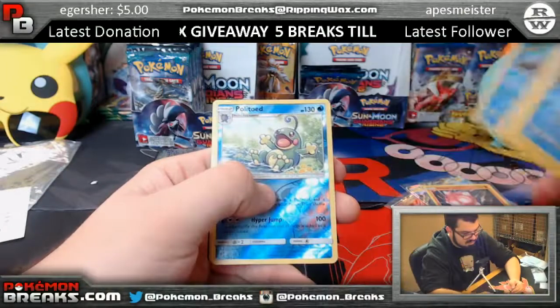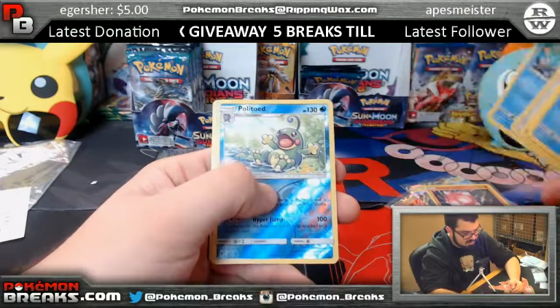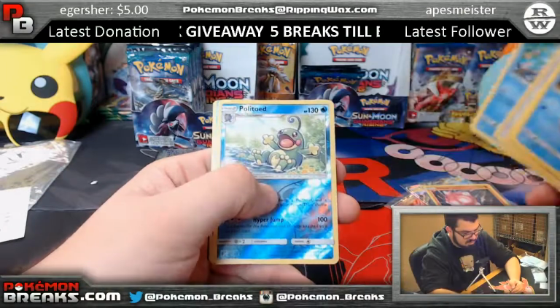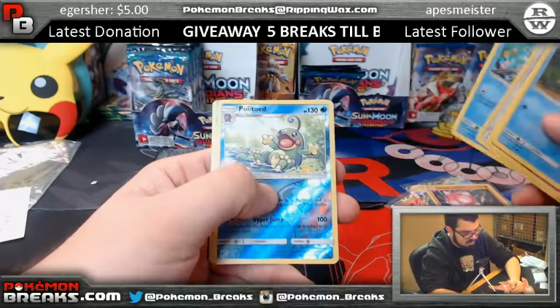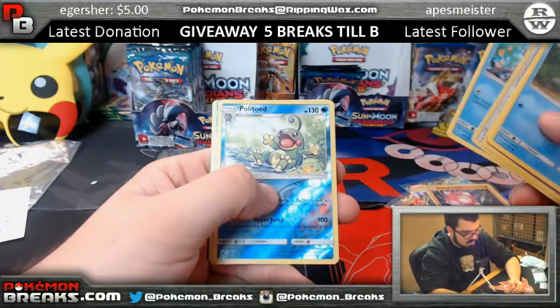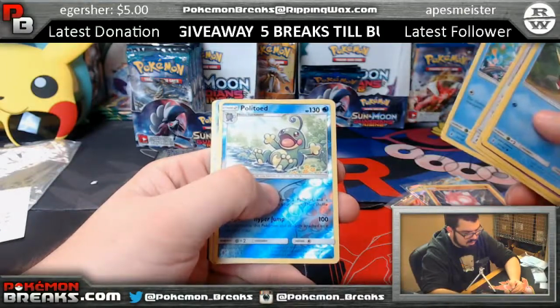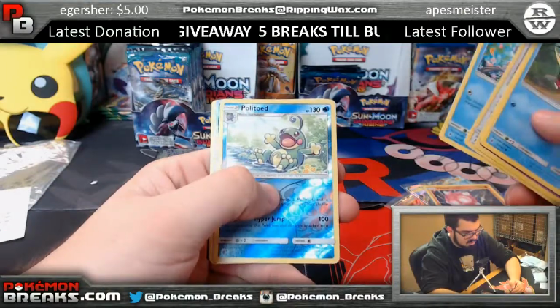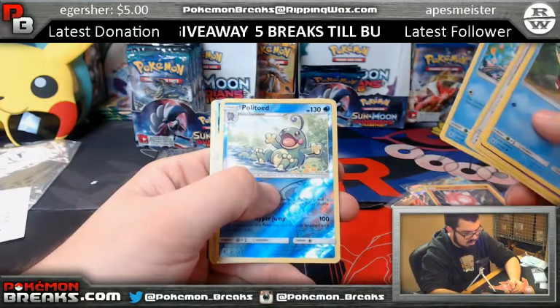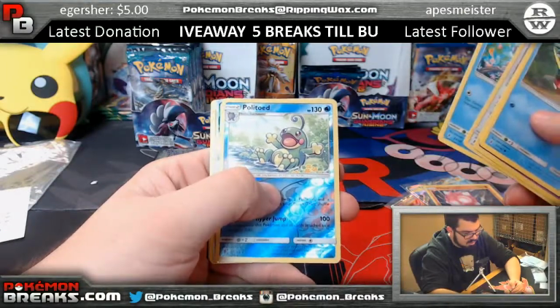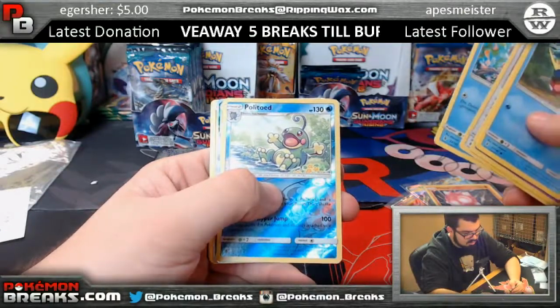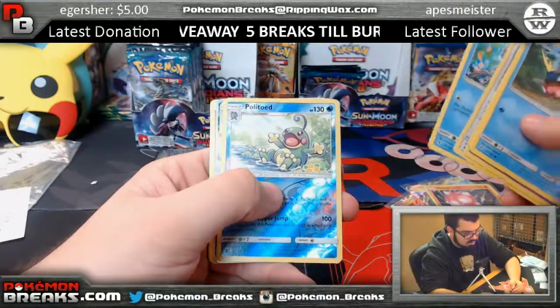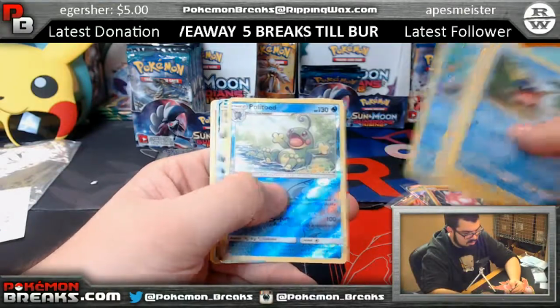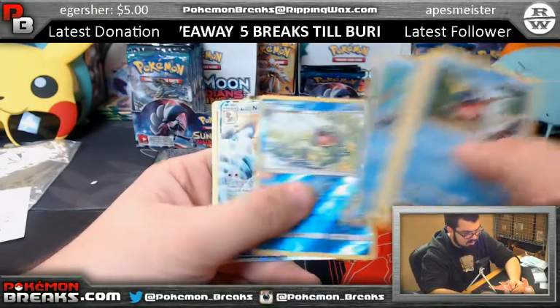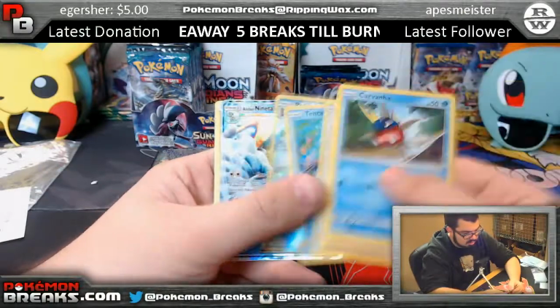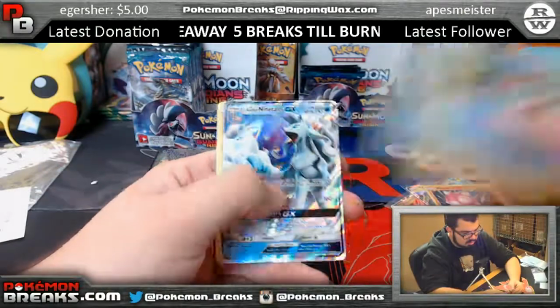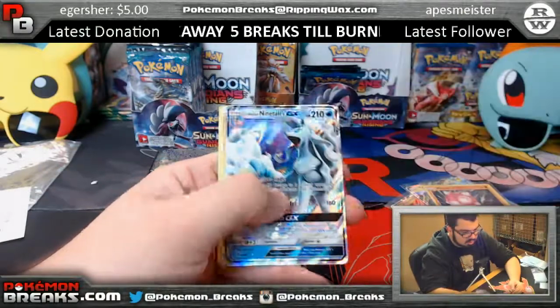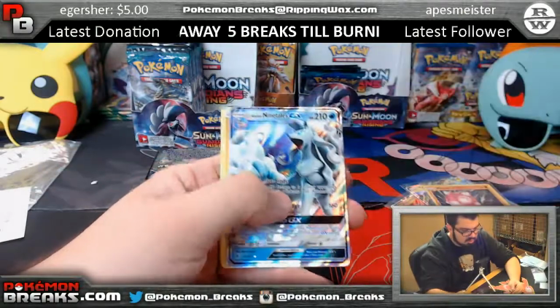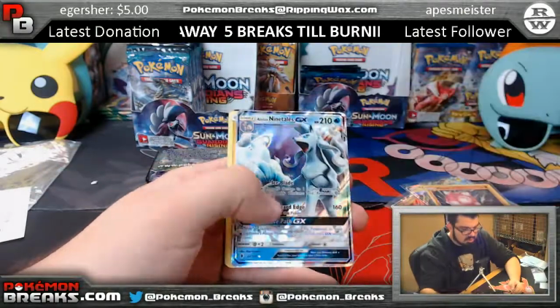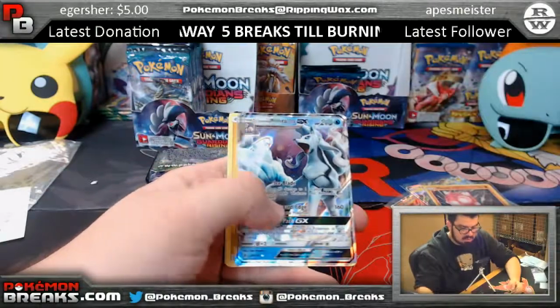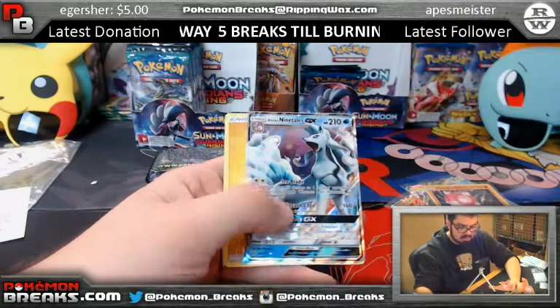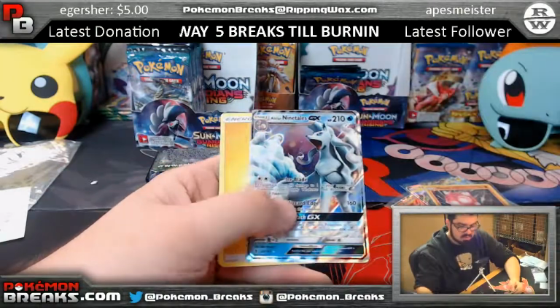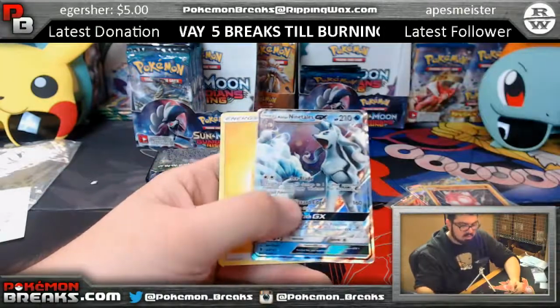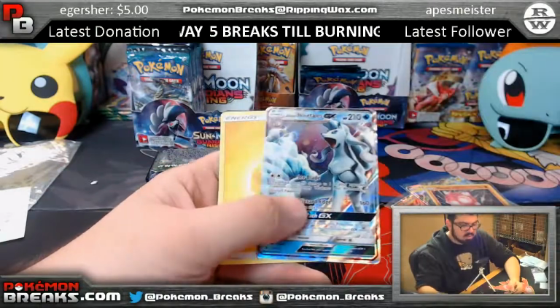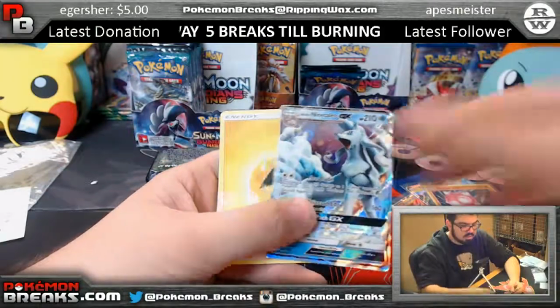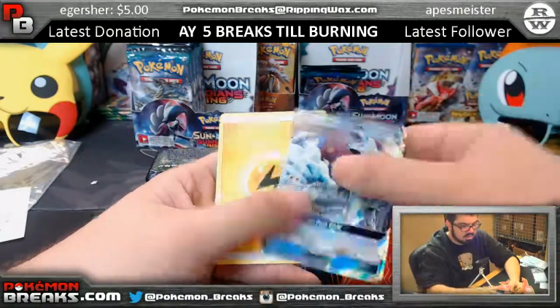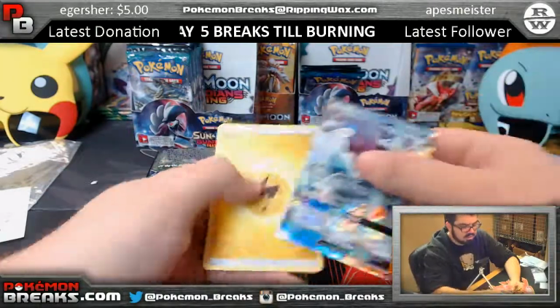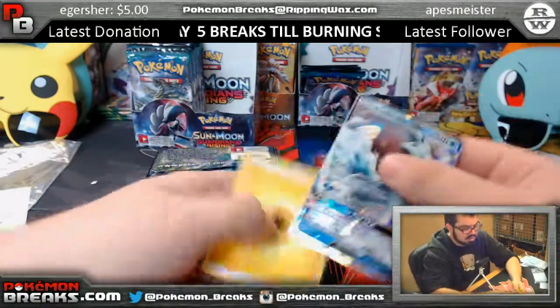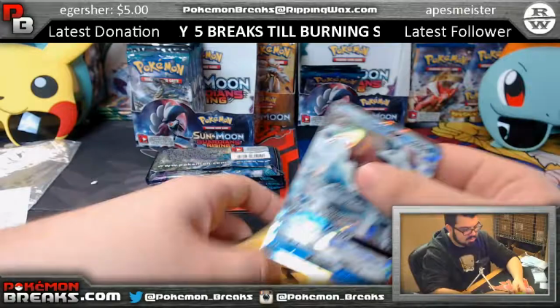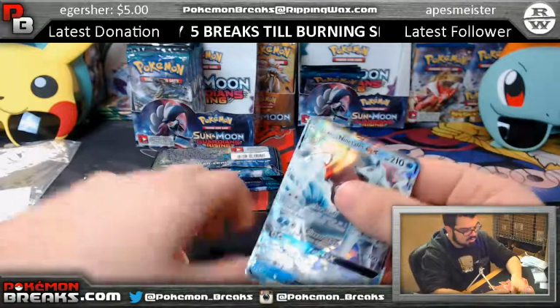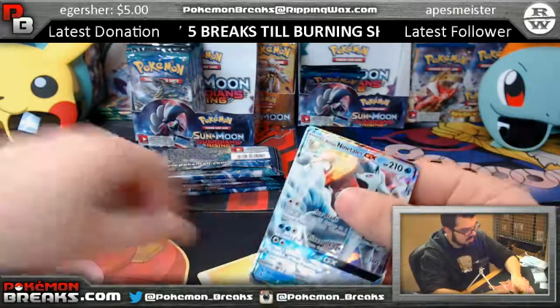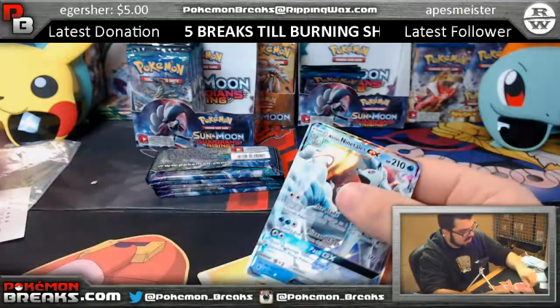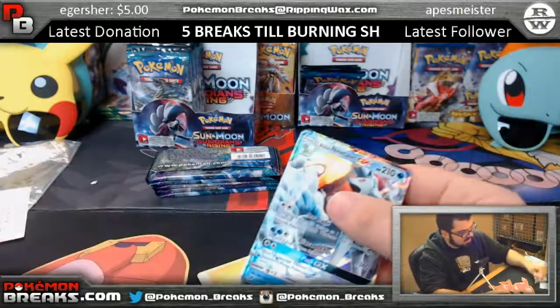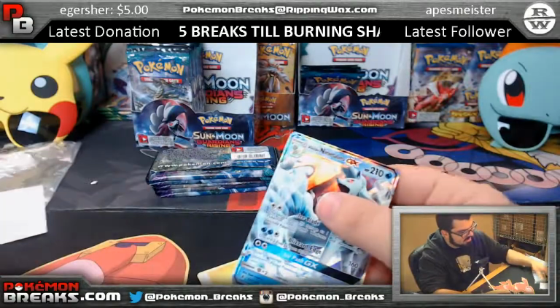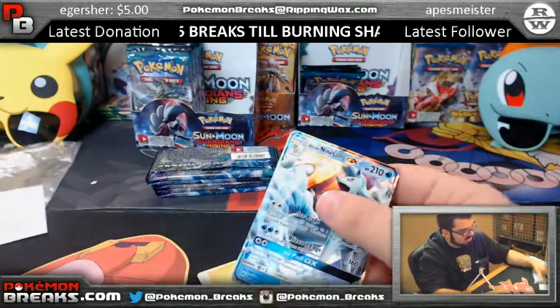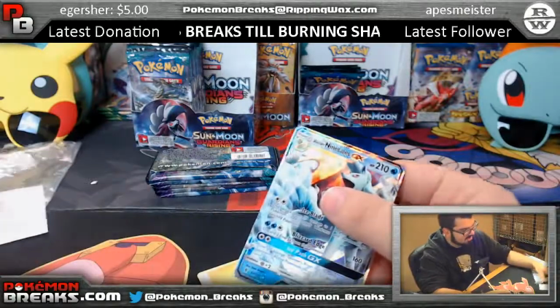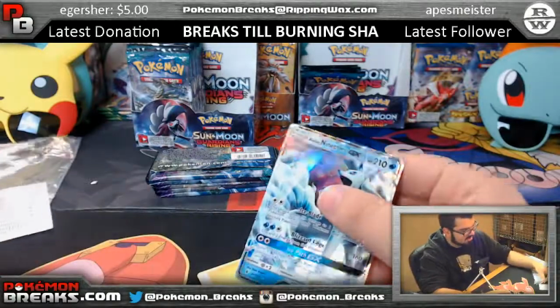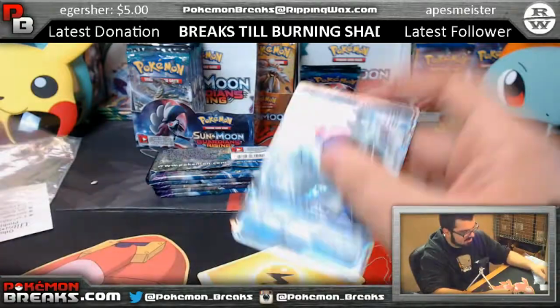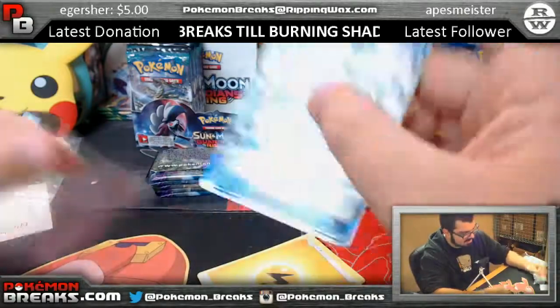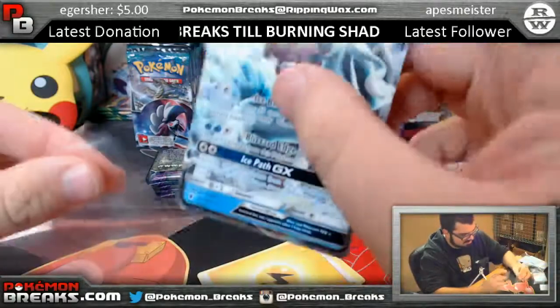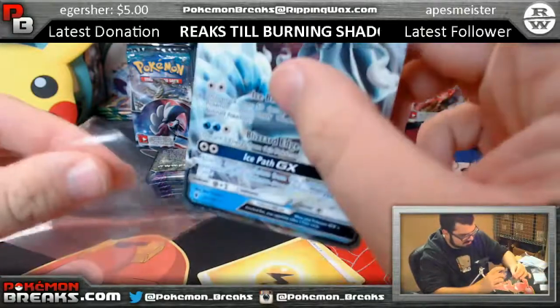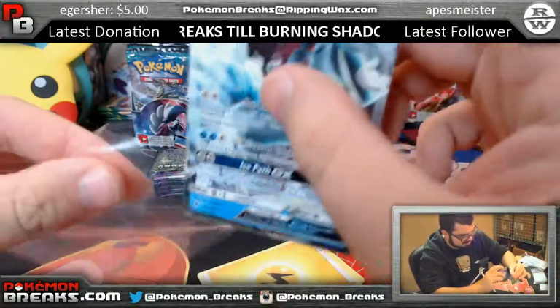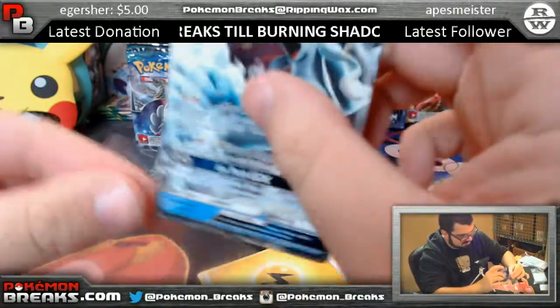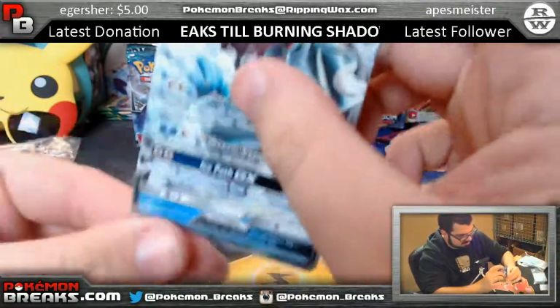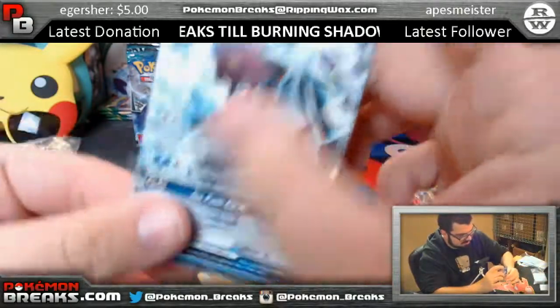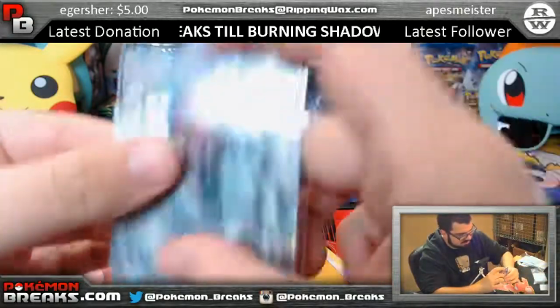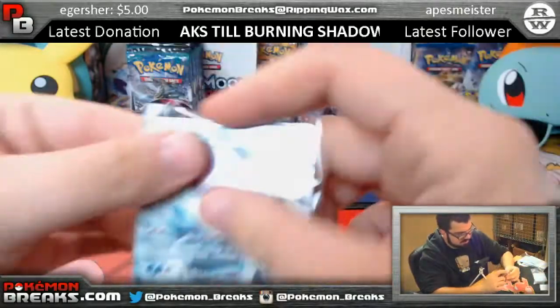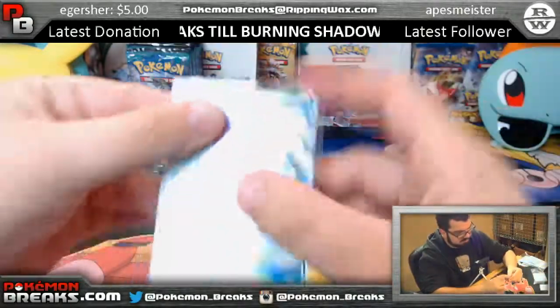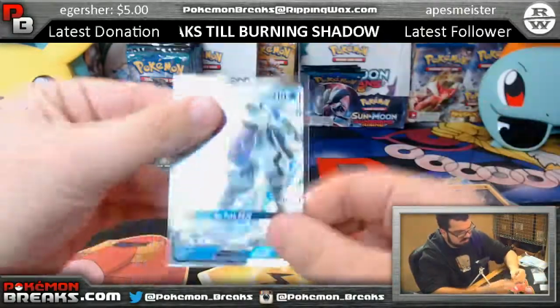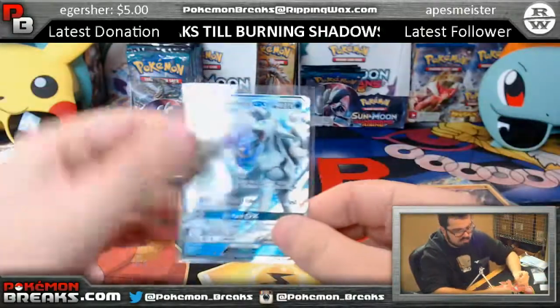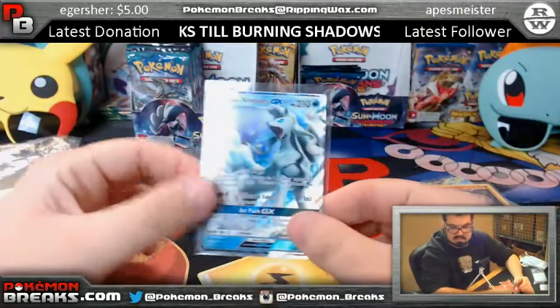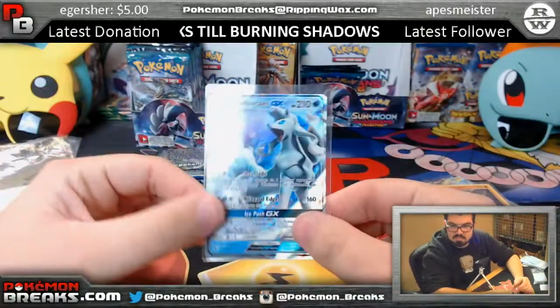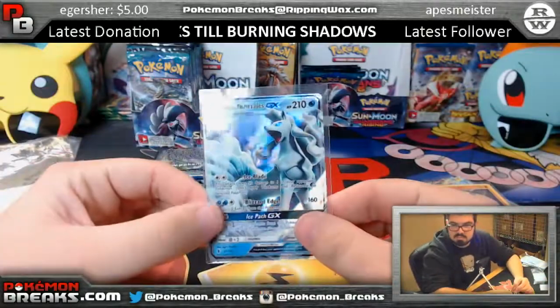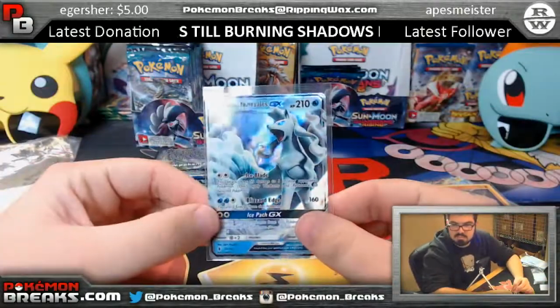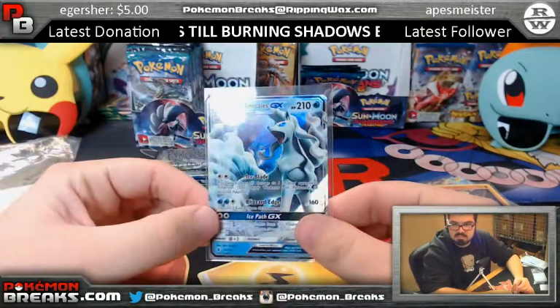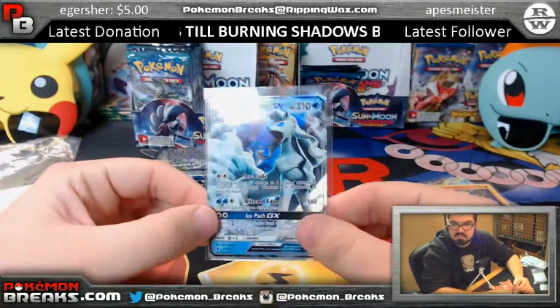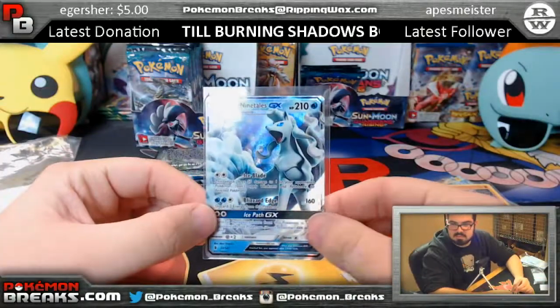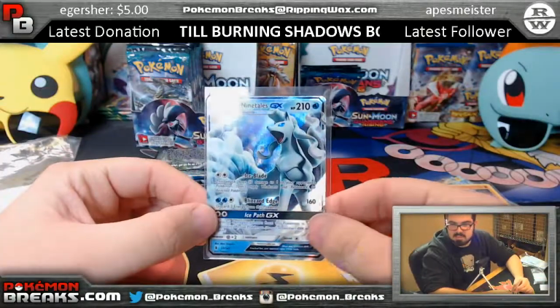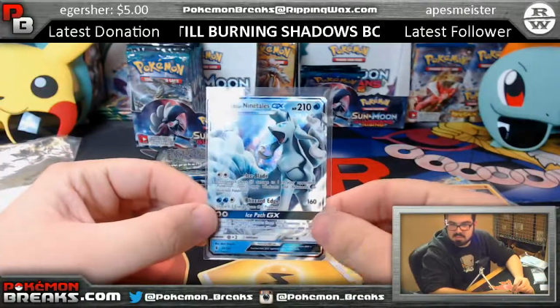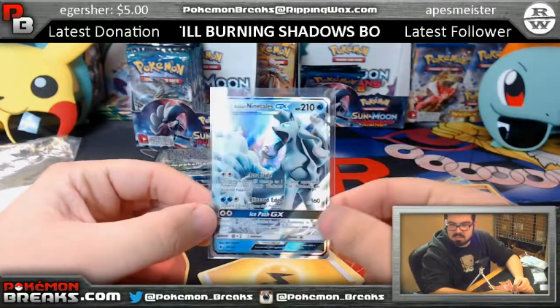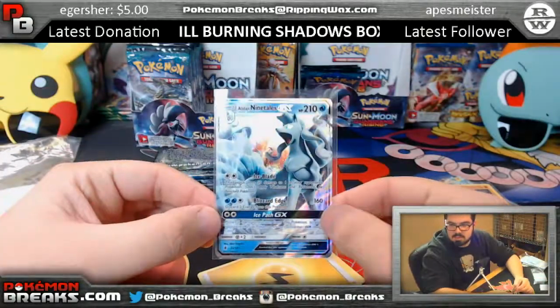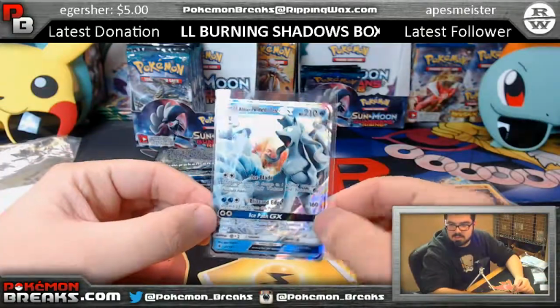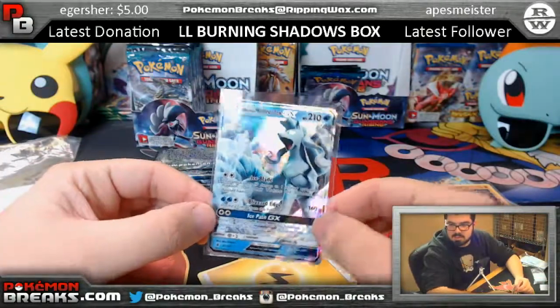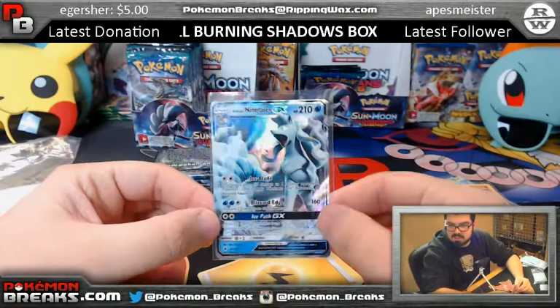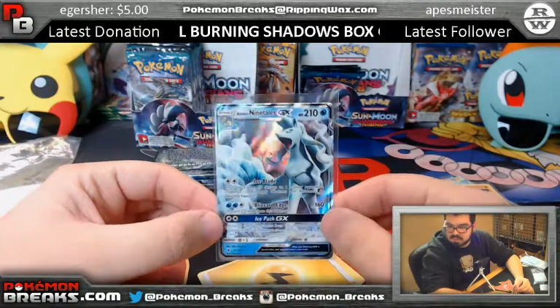Politoed, Alolan Ninetales GX — that's going over to Philip.